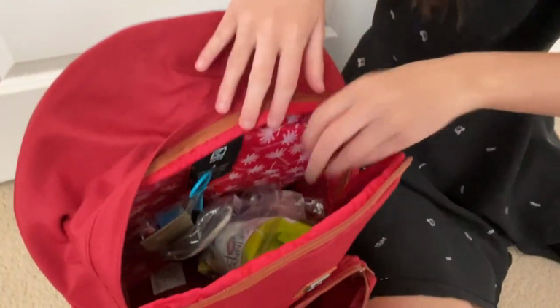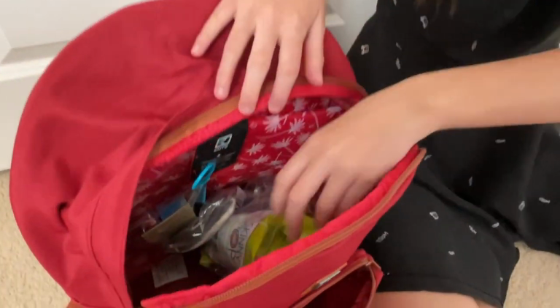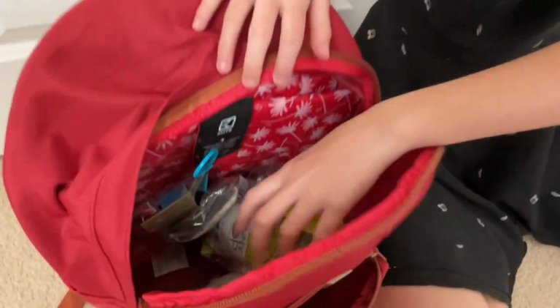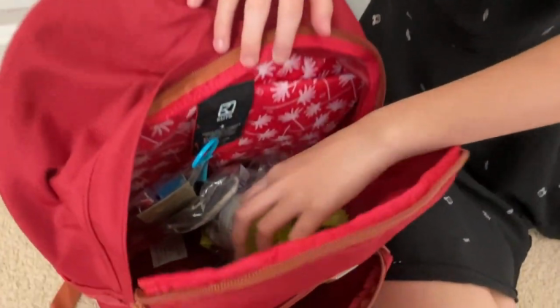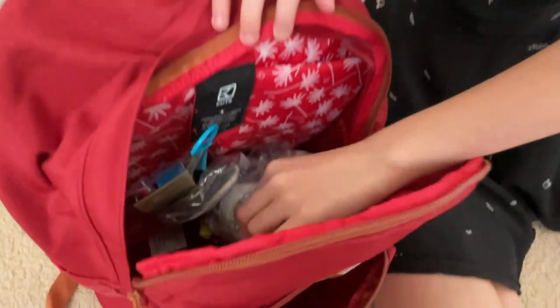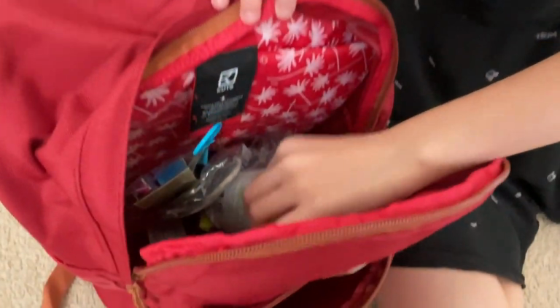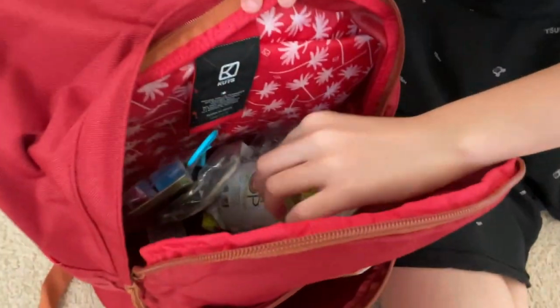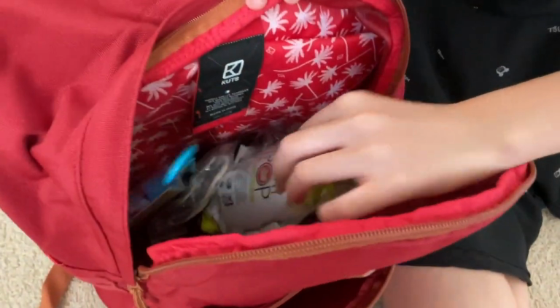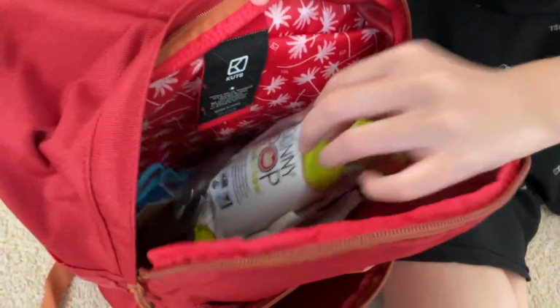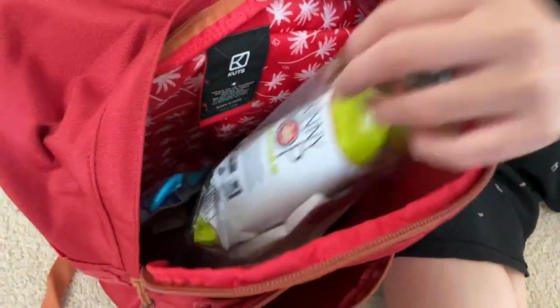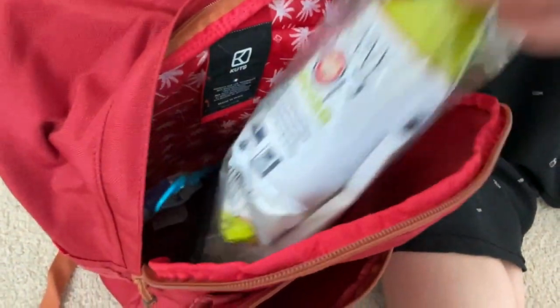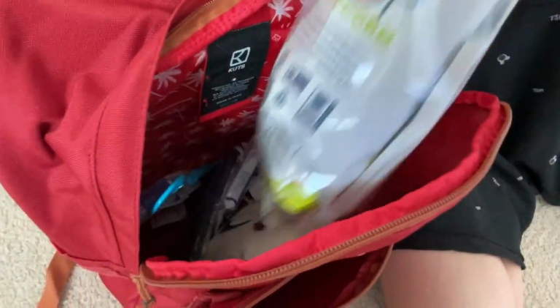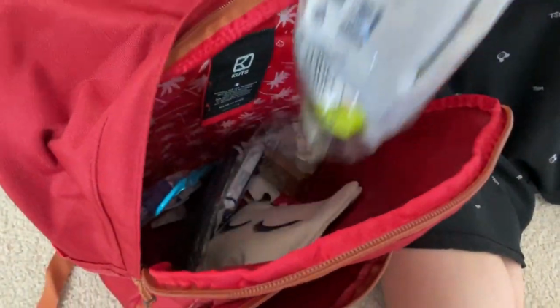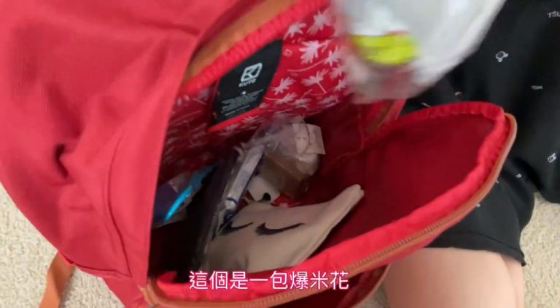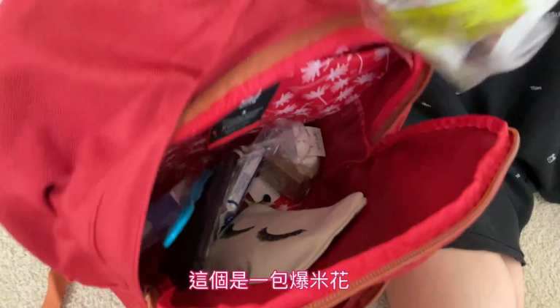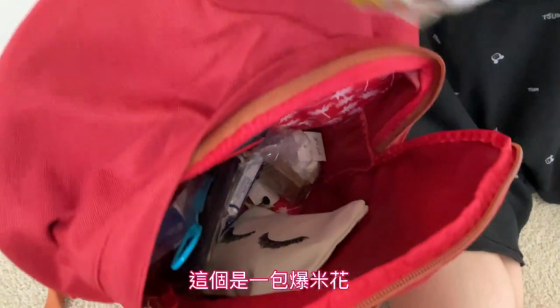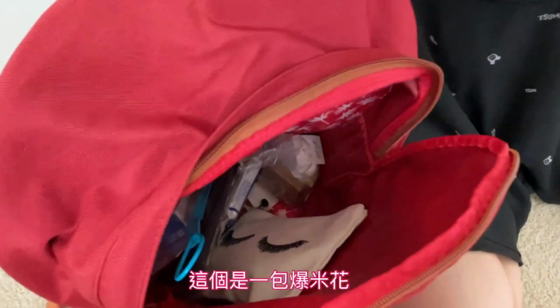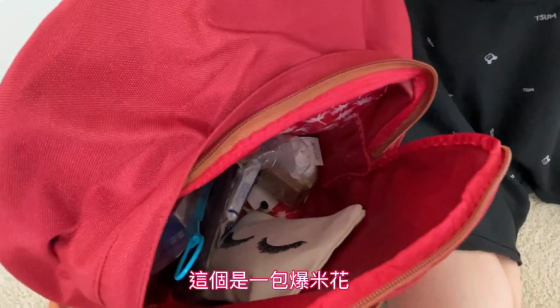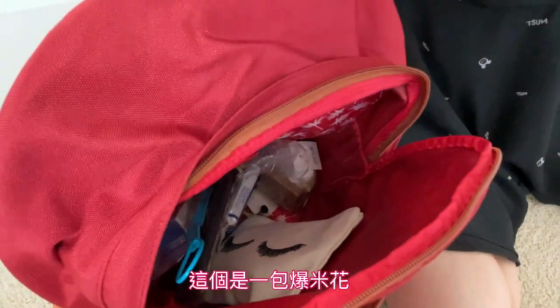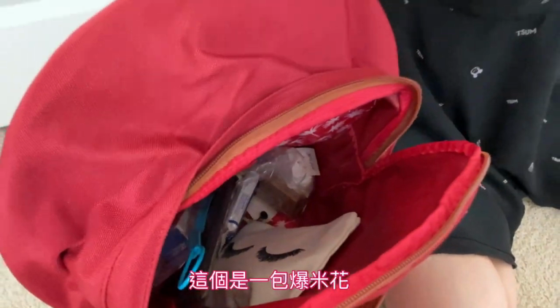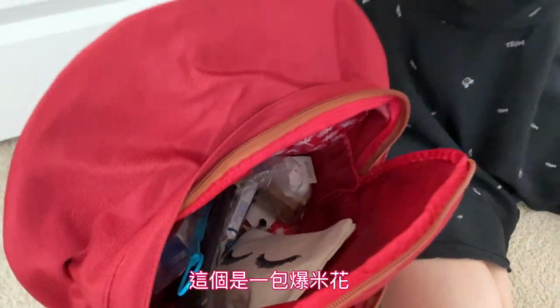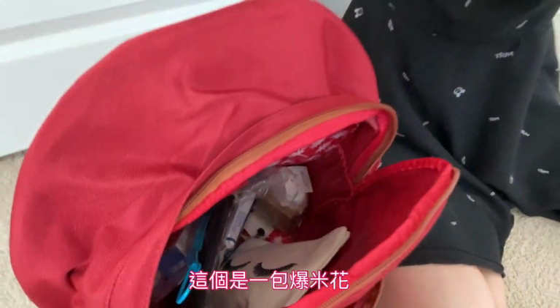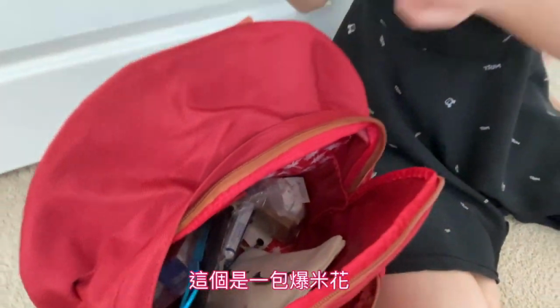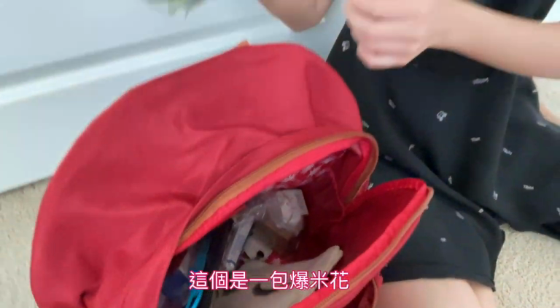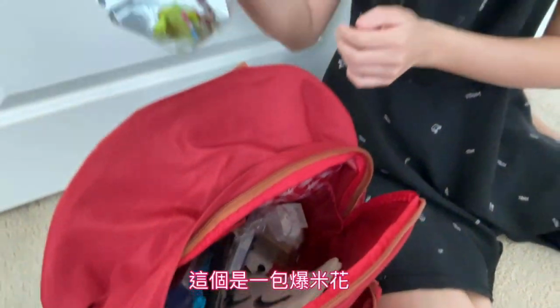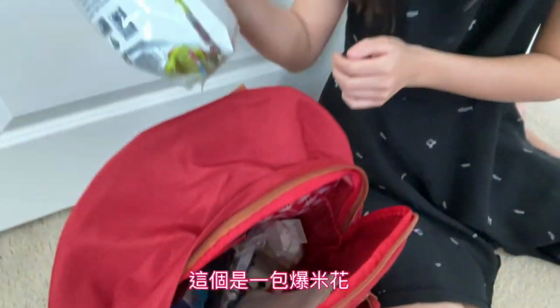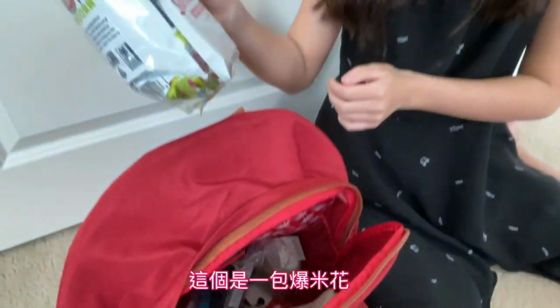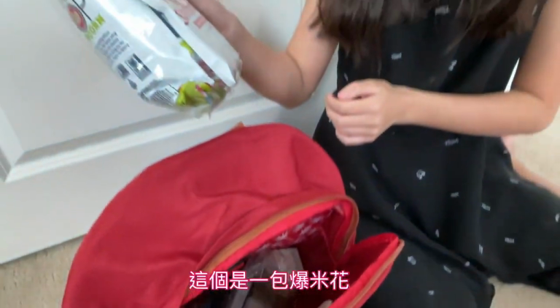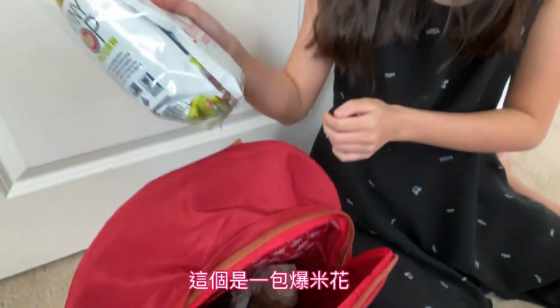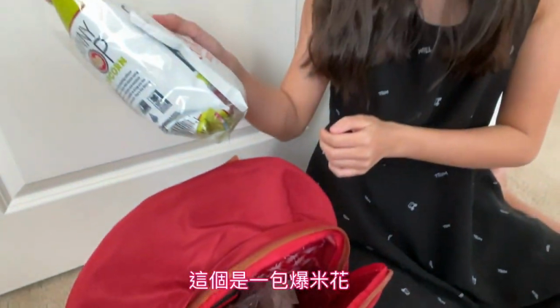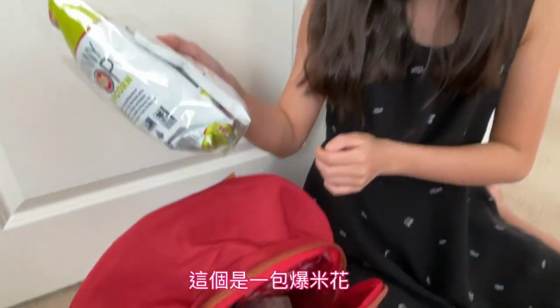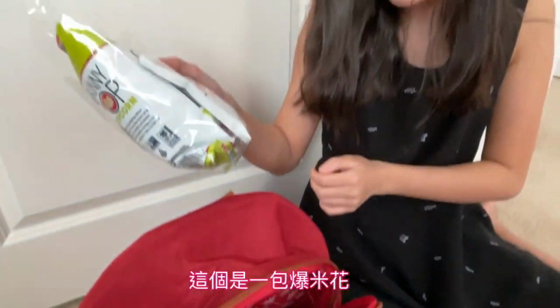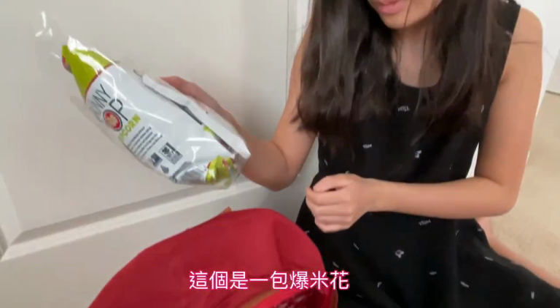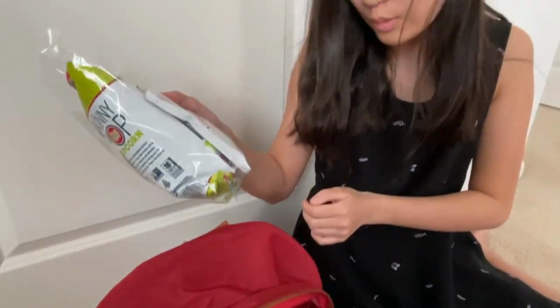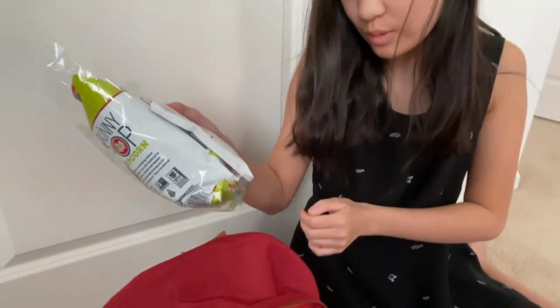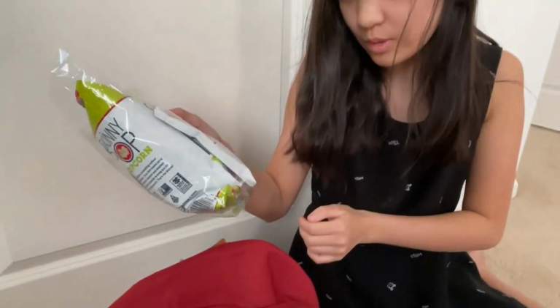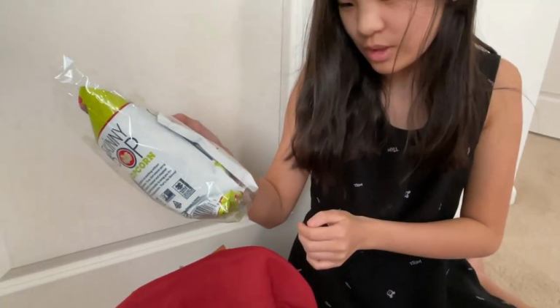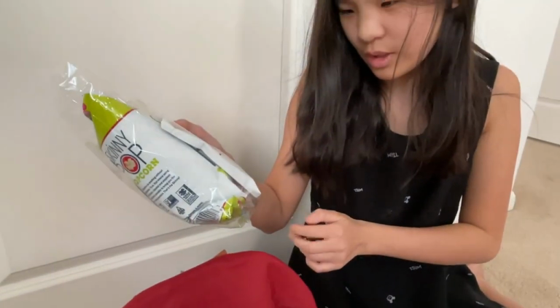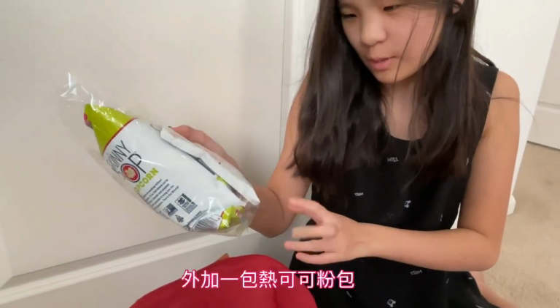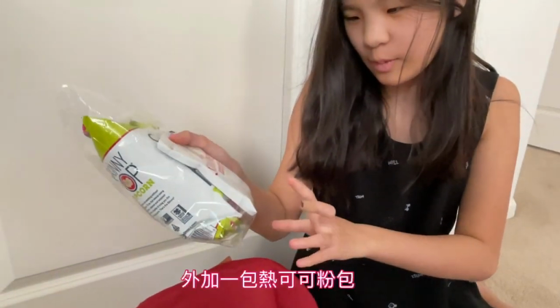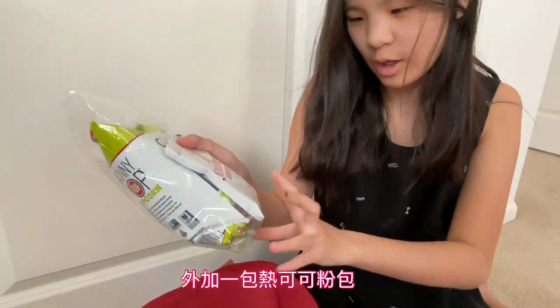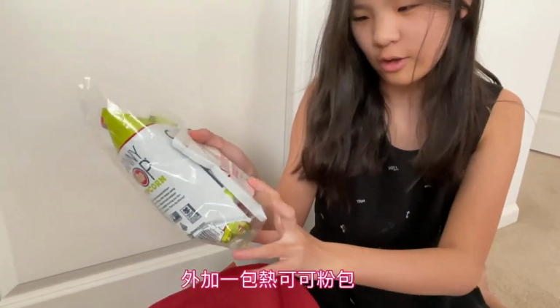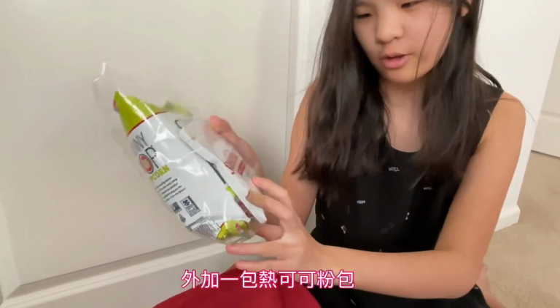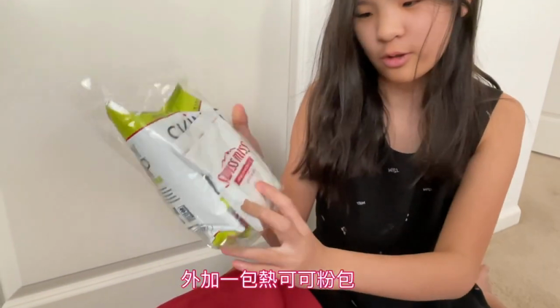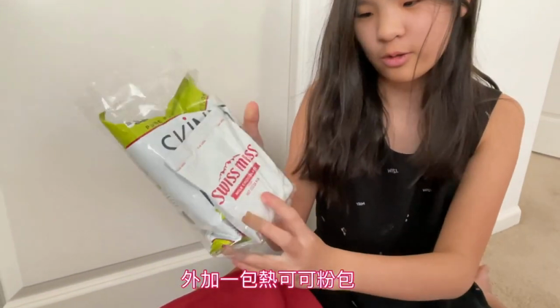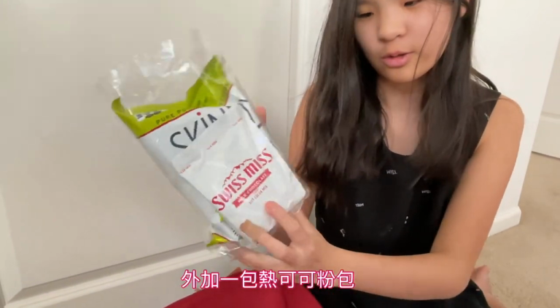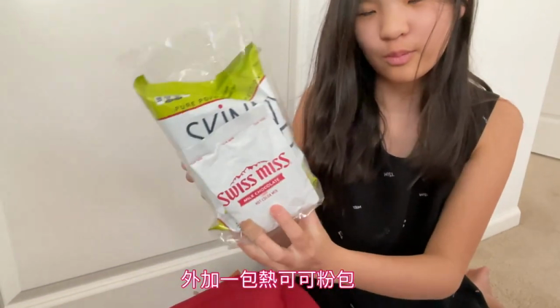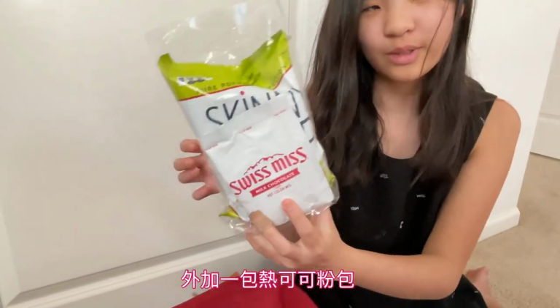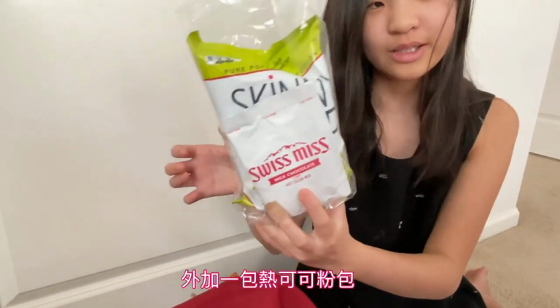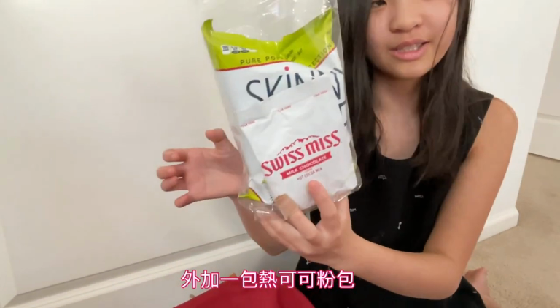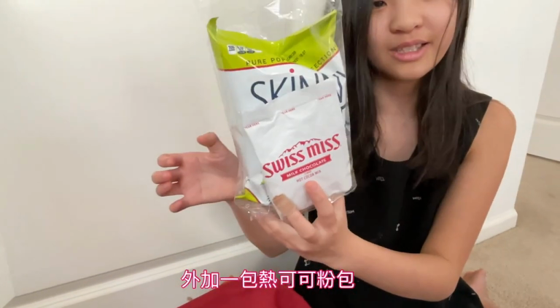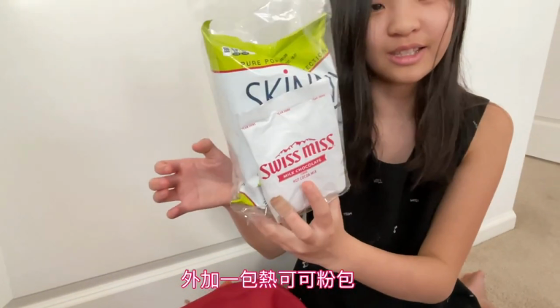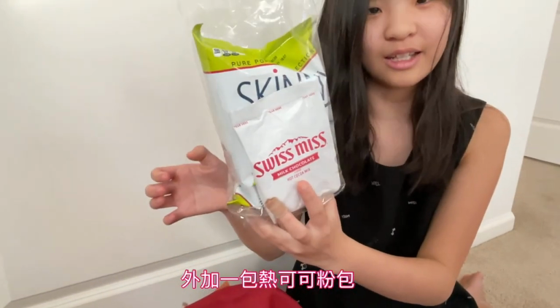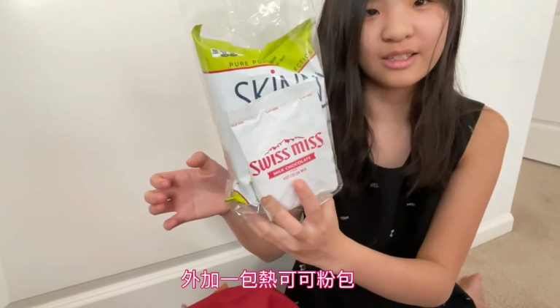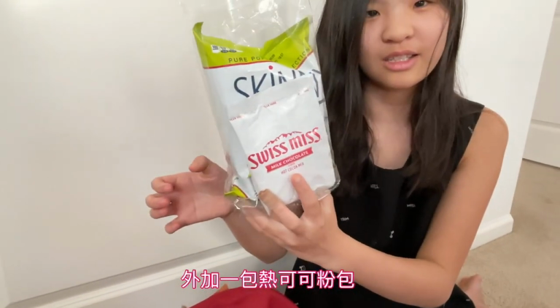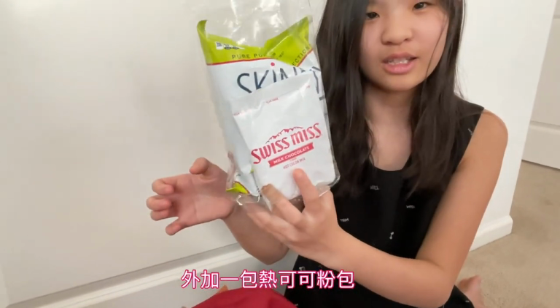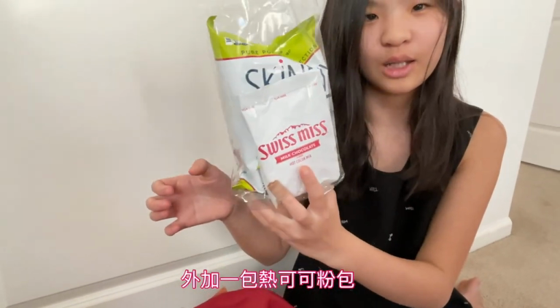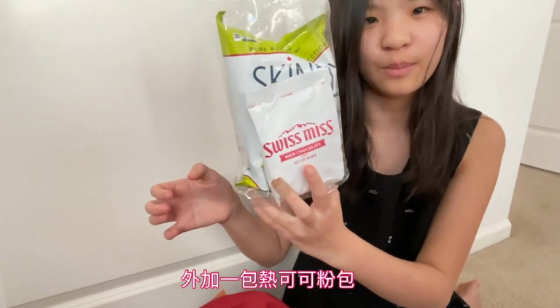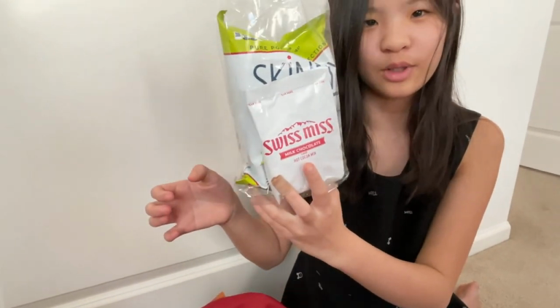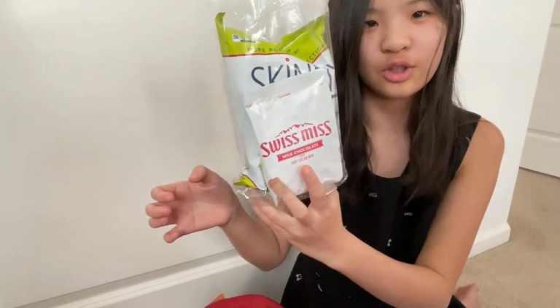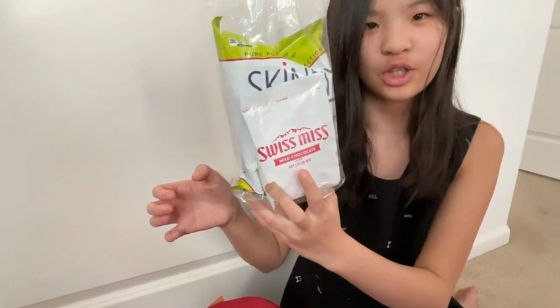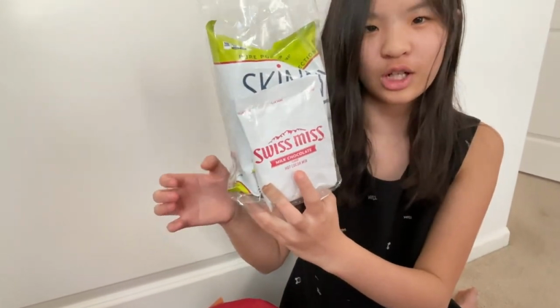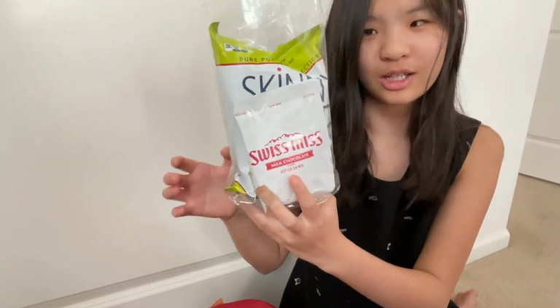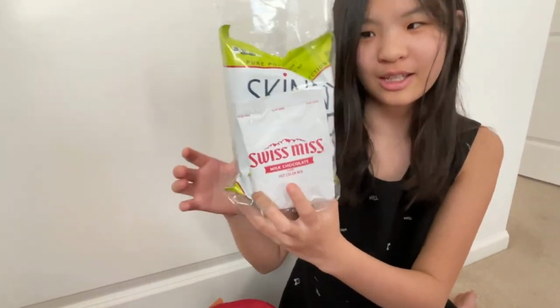Here is some popcorn with a hot popcorn mix. That's milk chocolate.